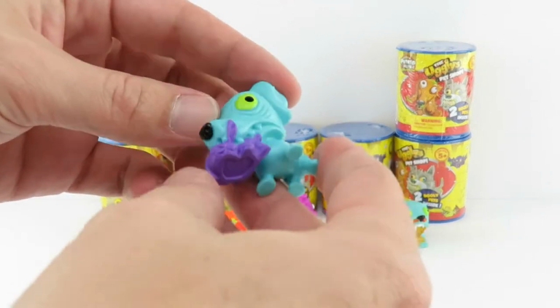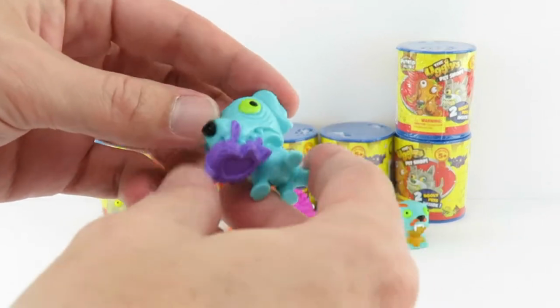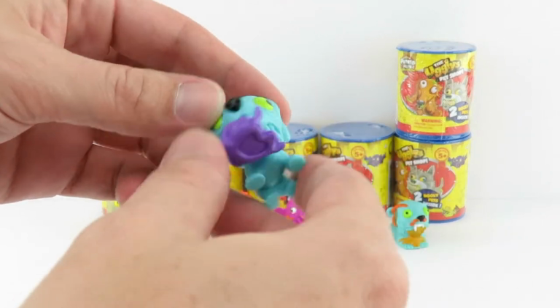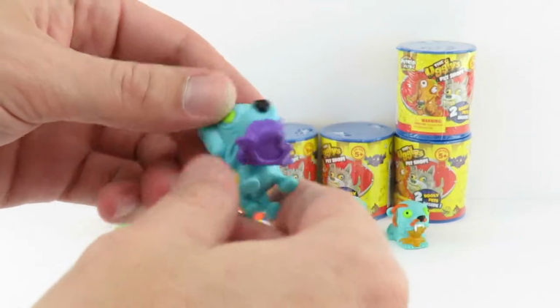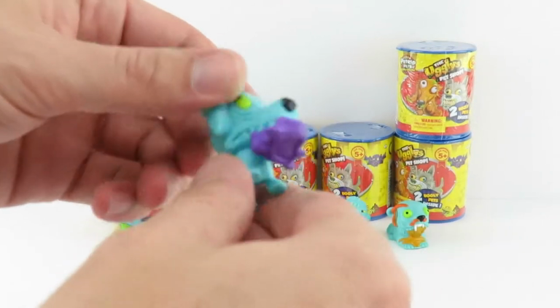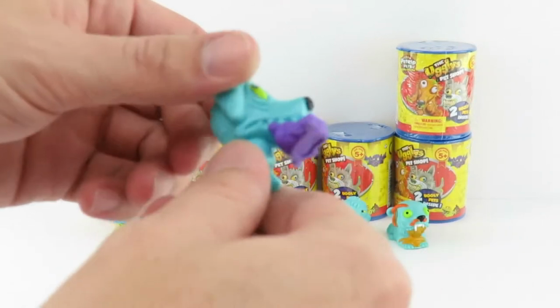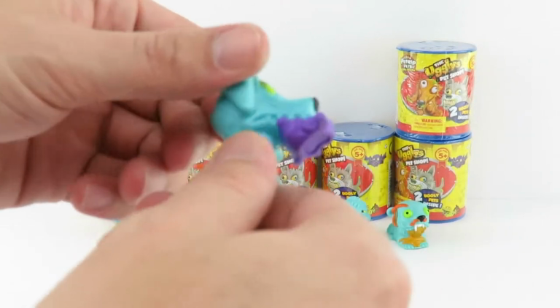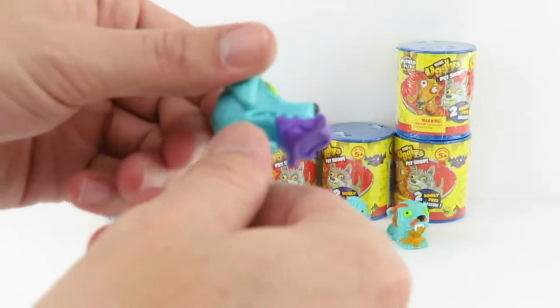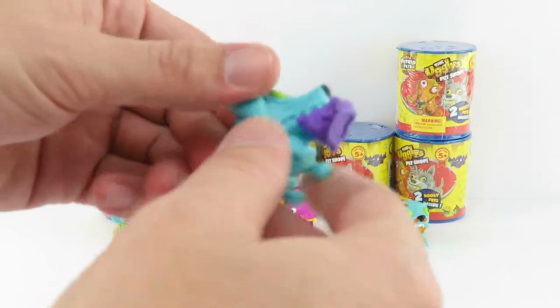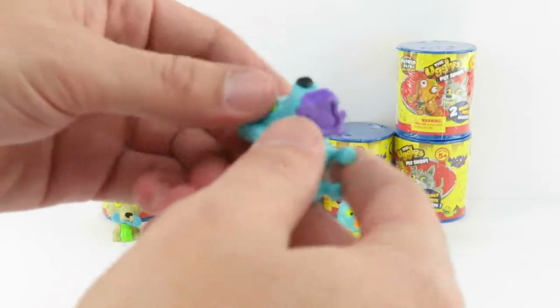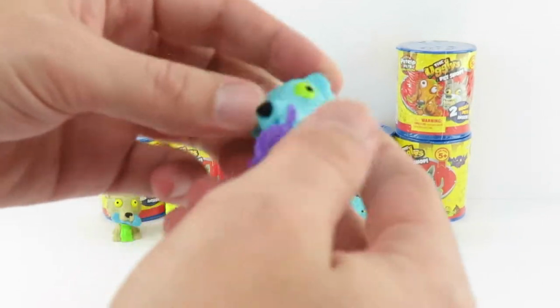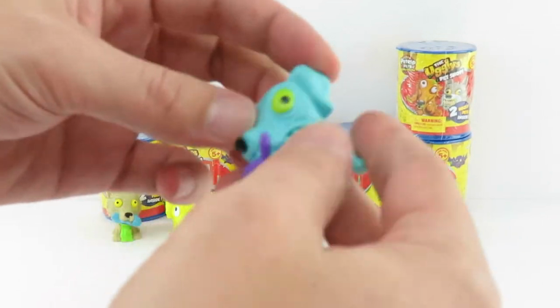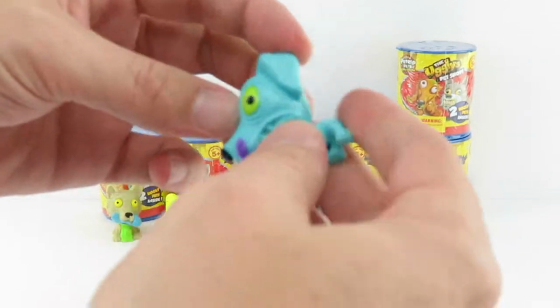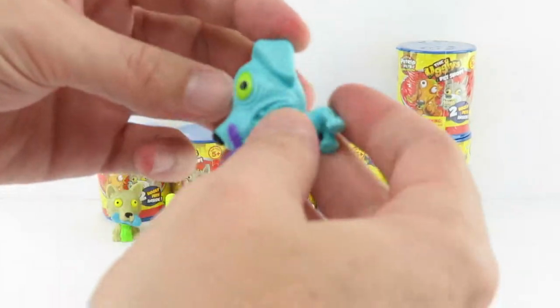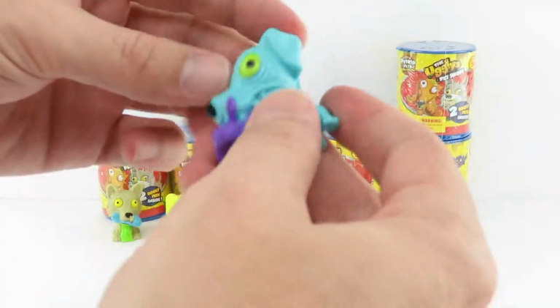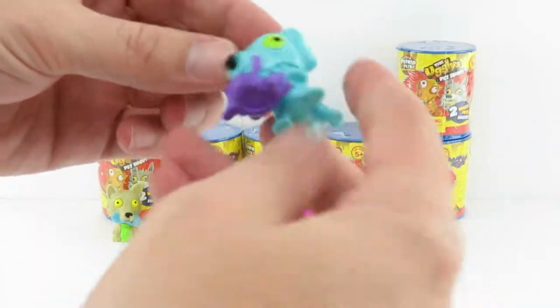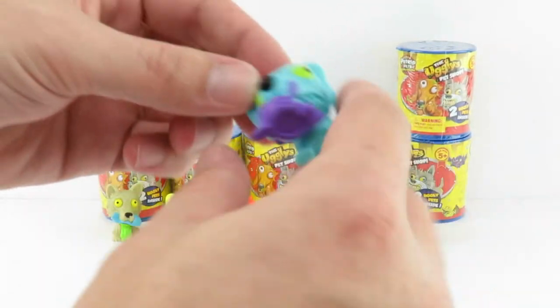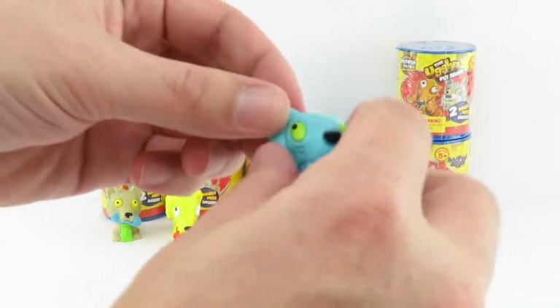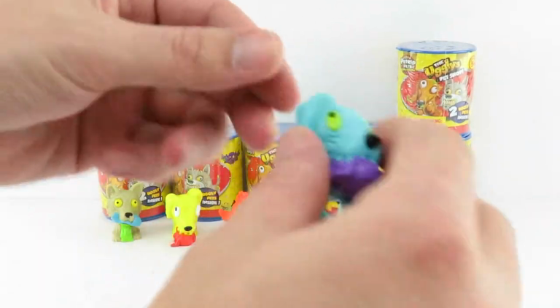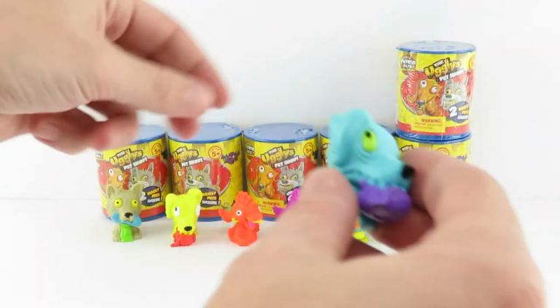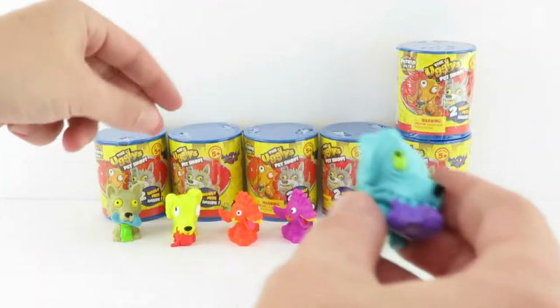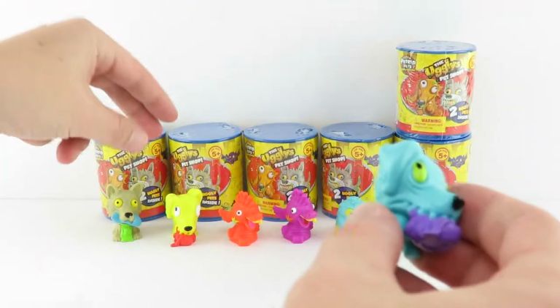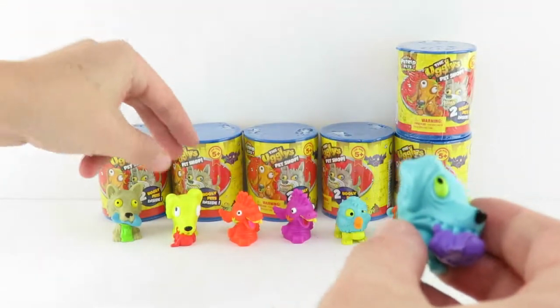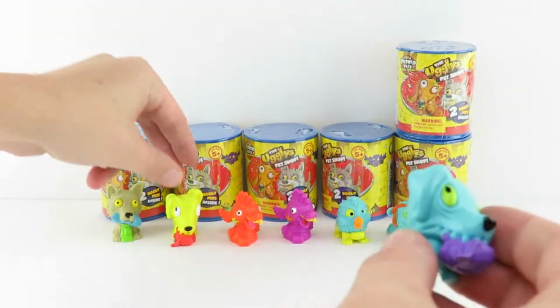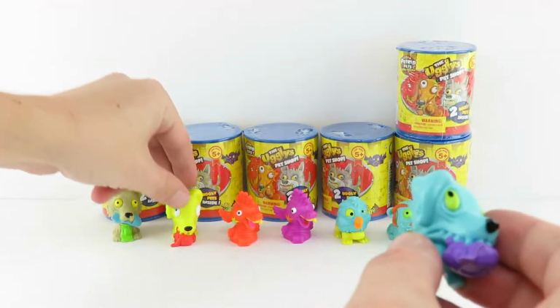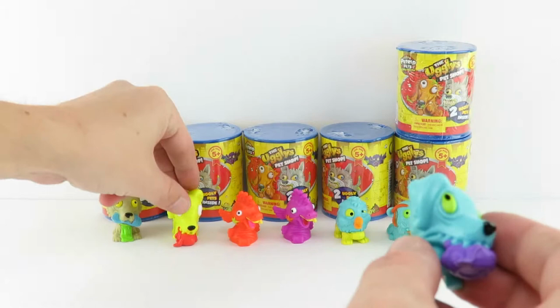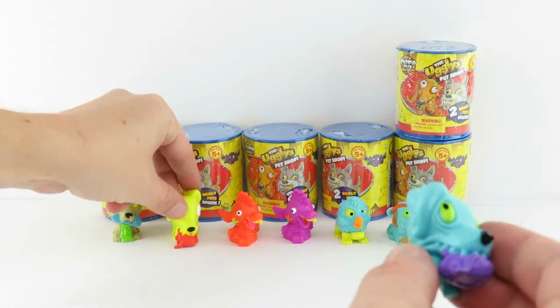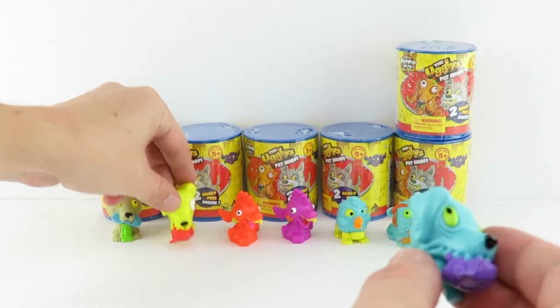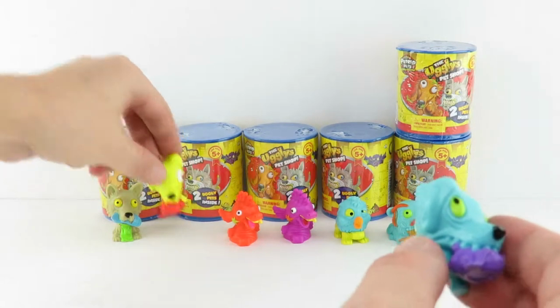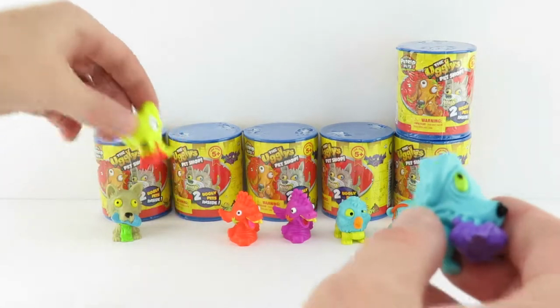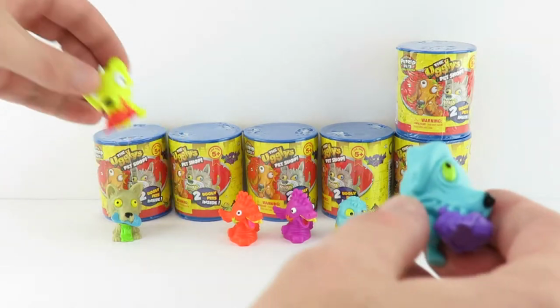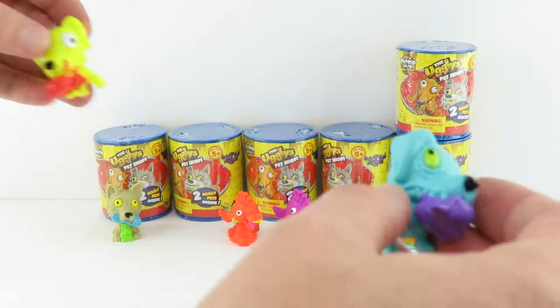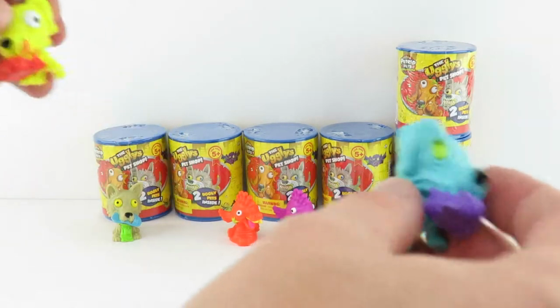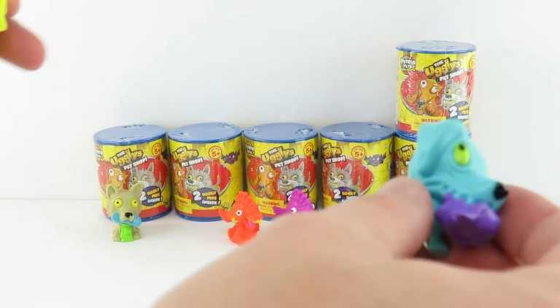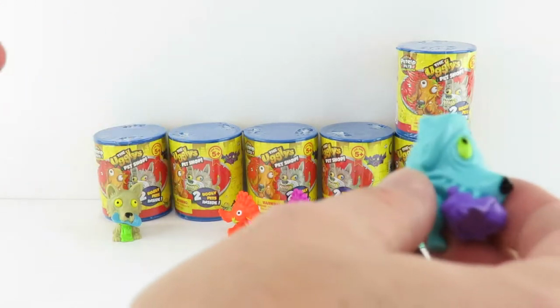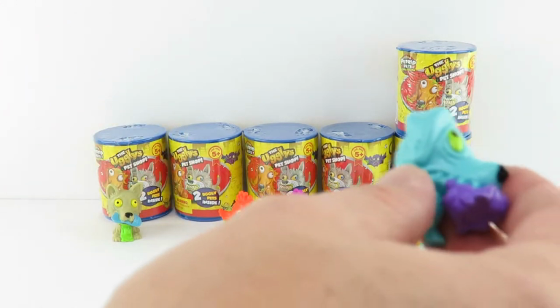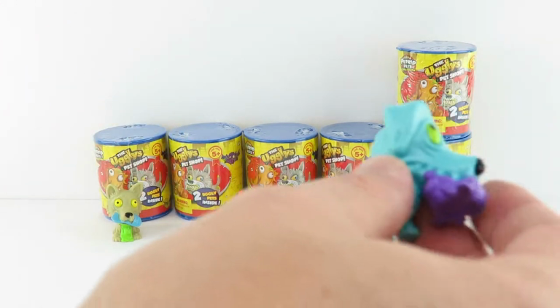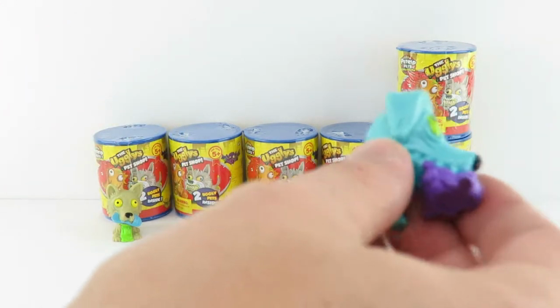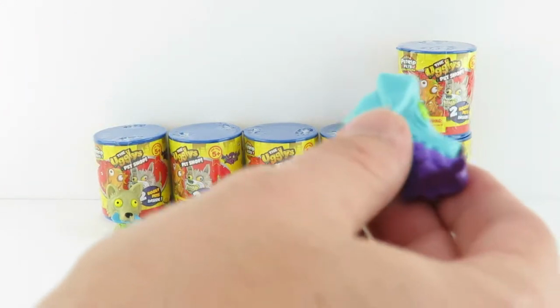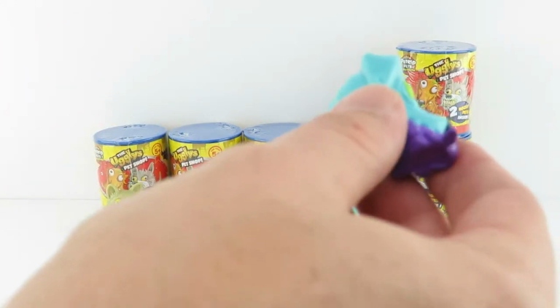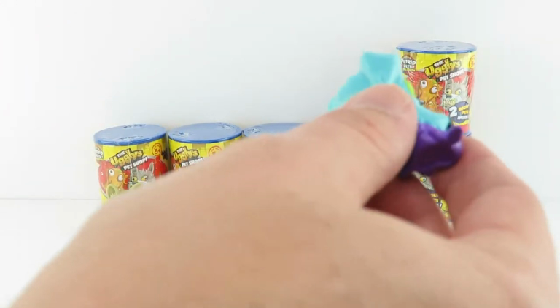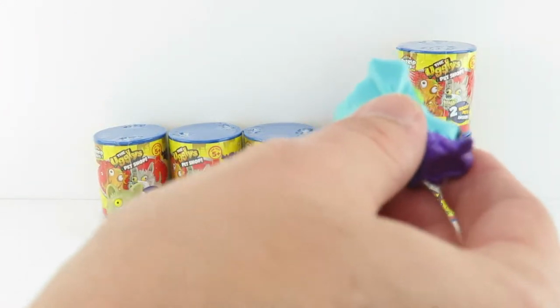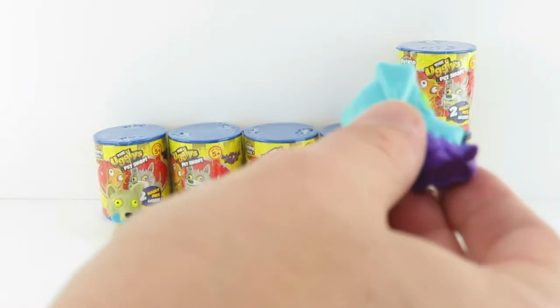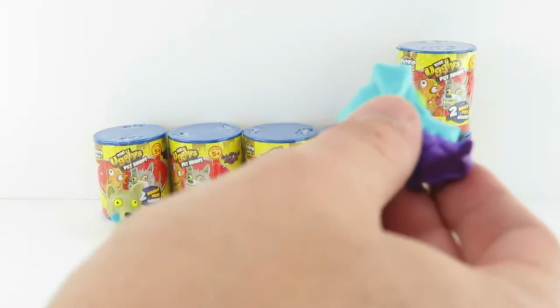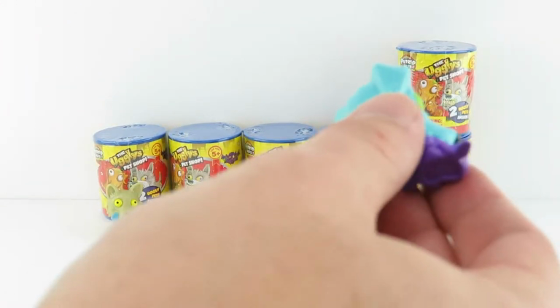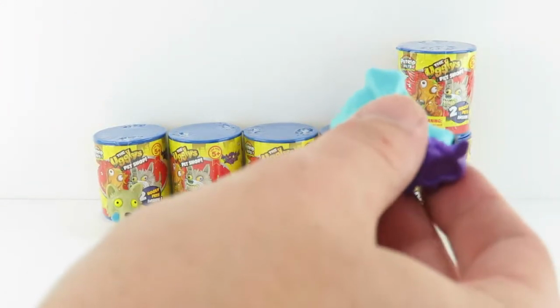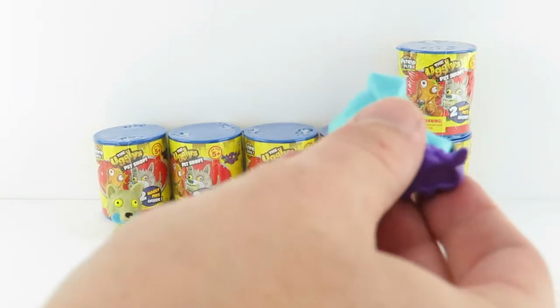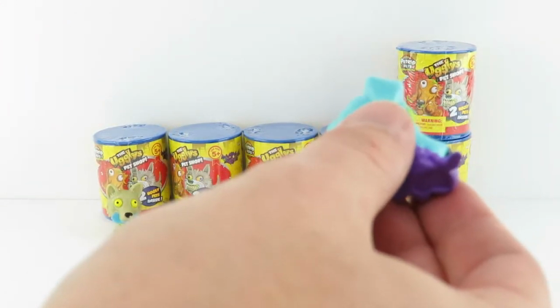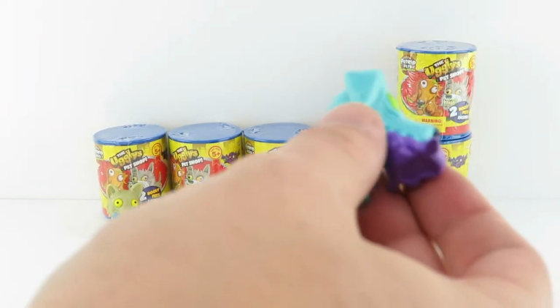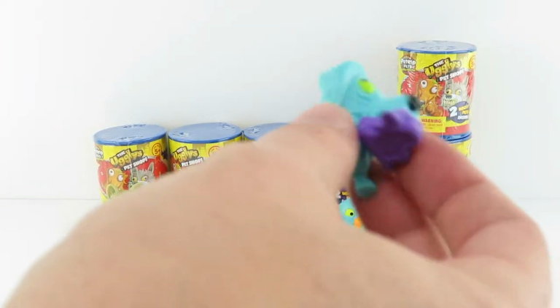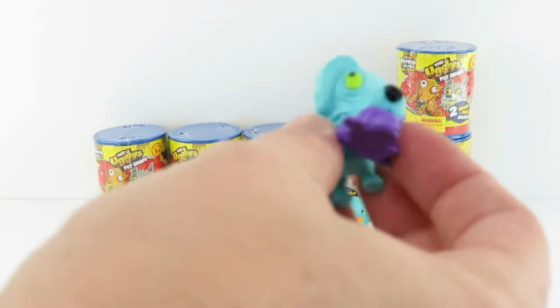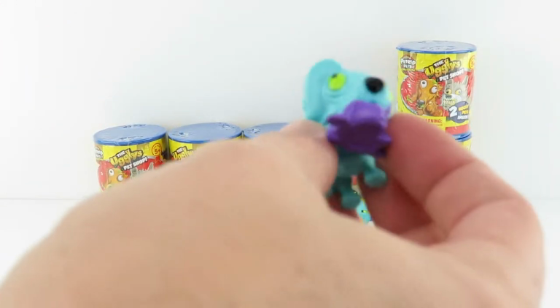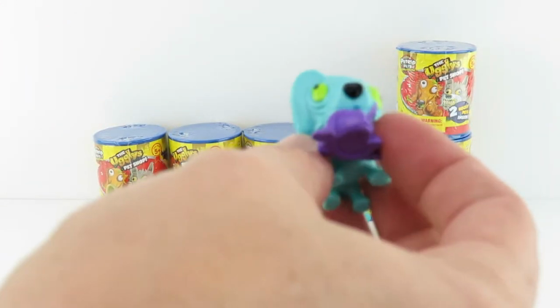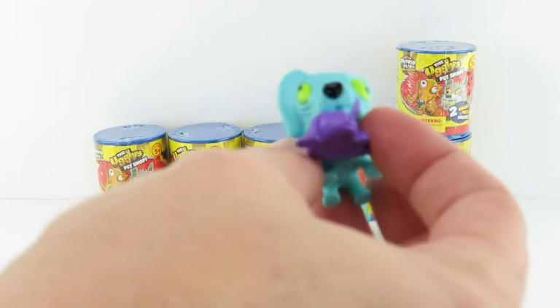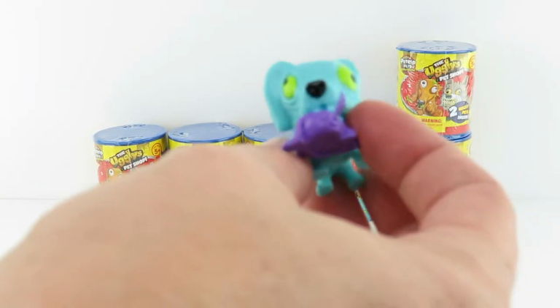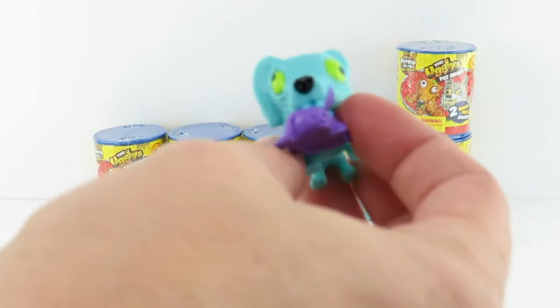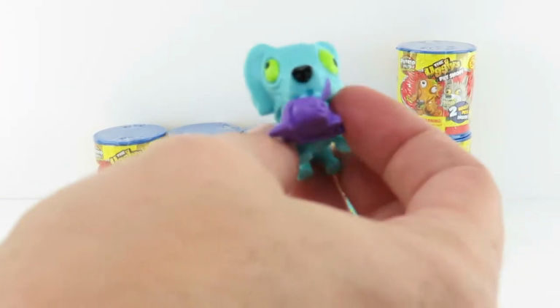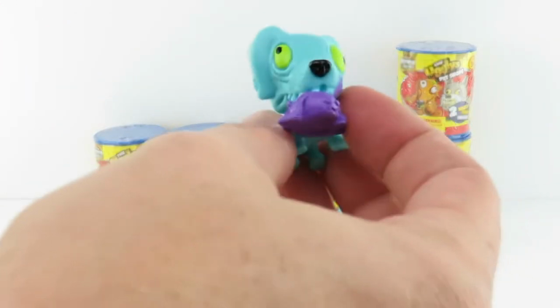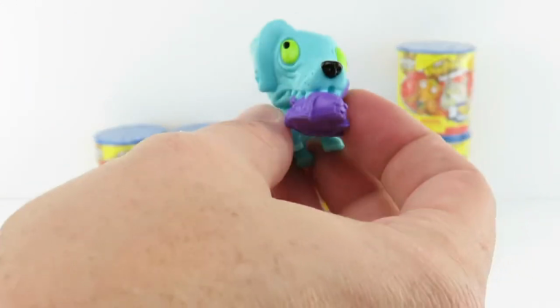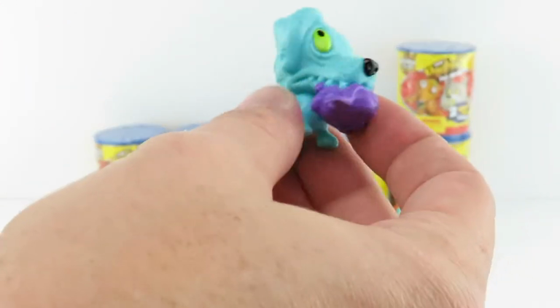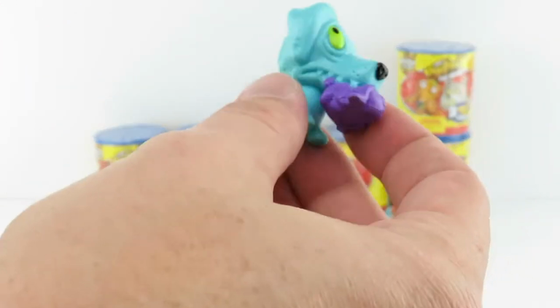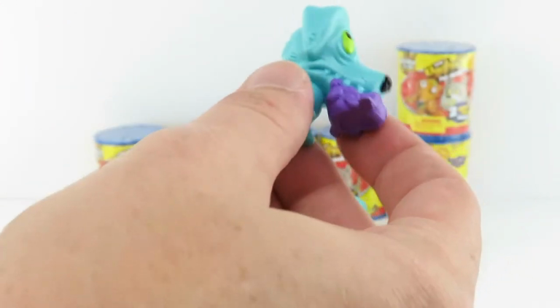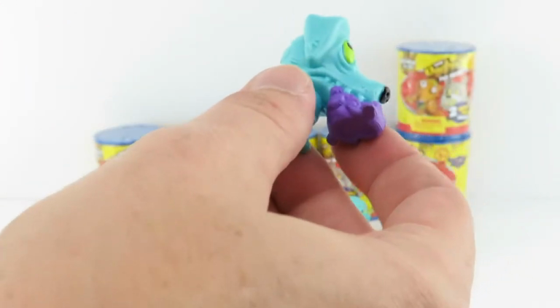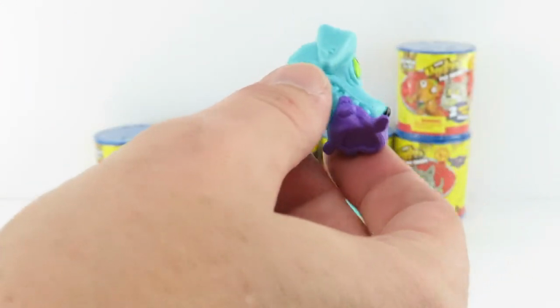That is Gruesome Greyhound. We now have both colors of Gruesome Greyhound.